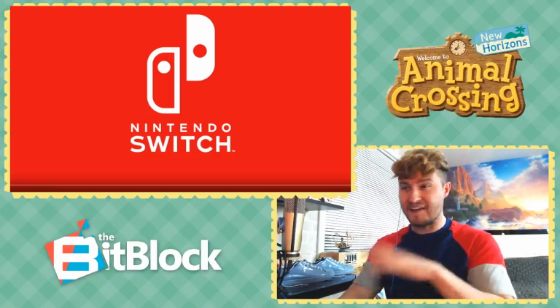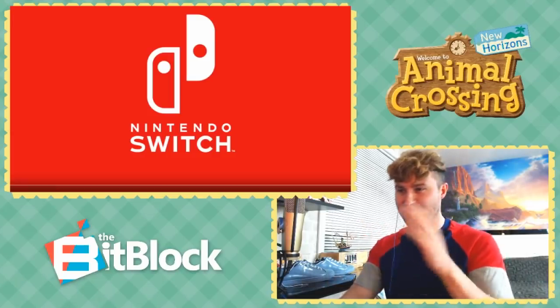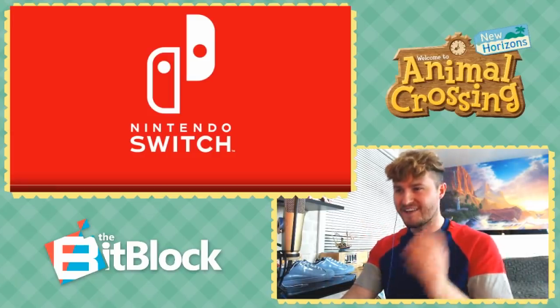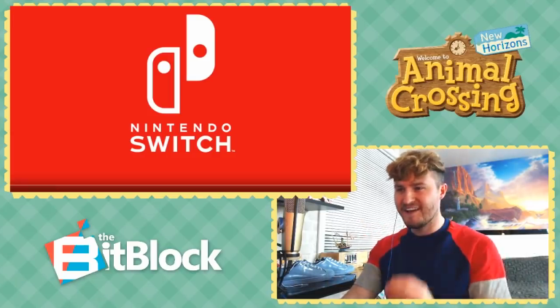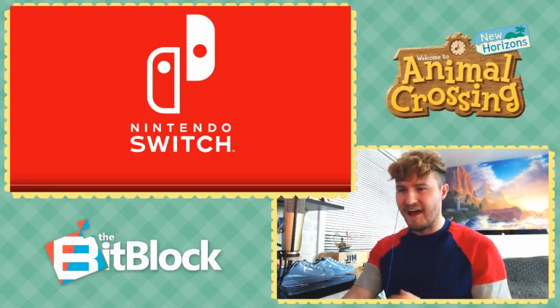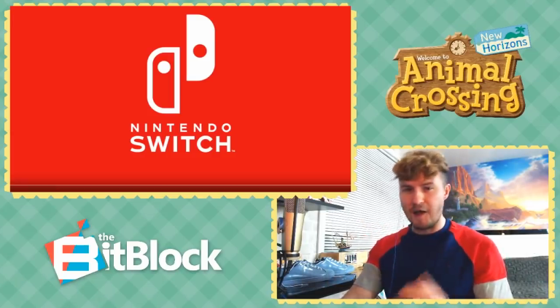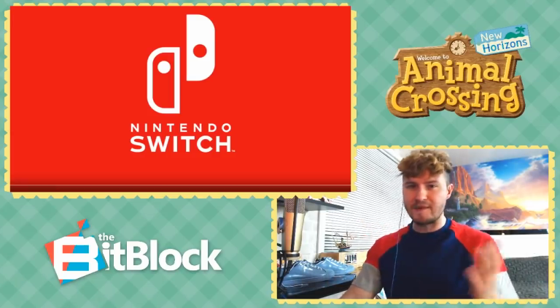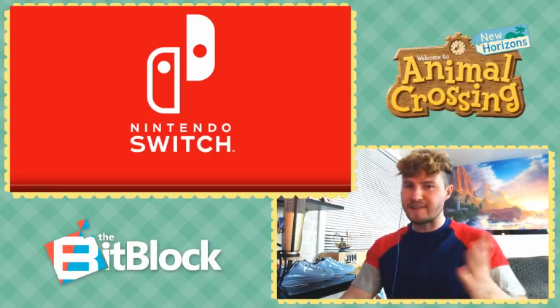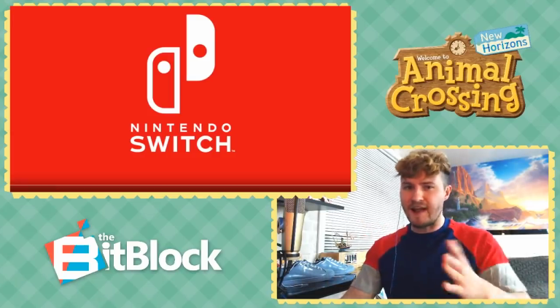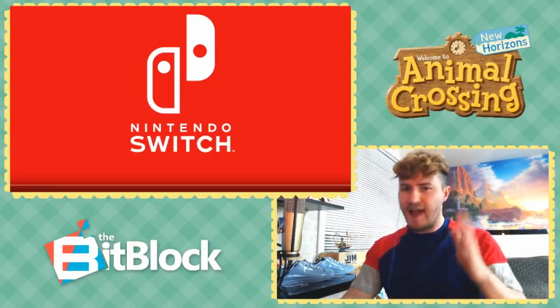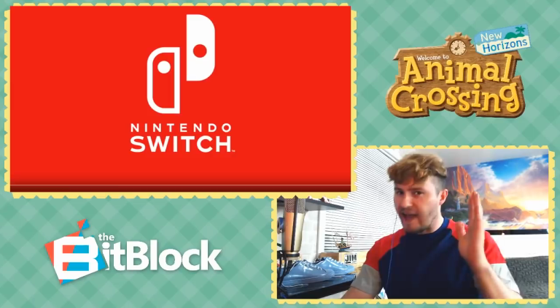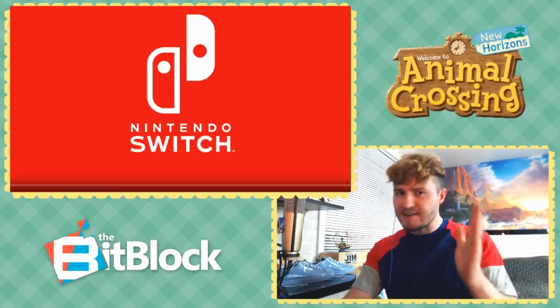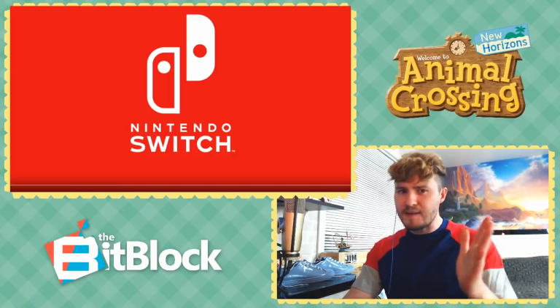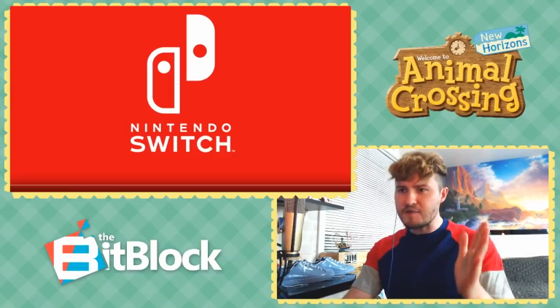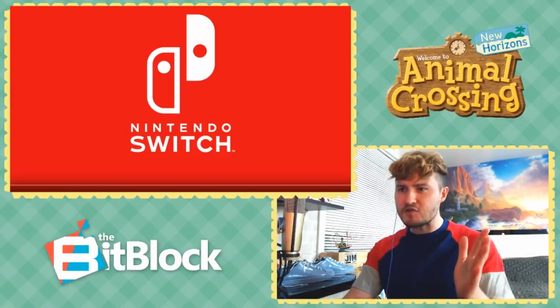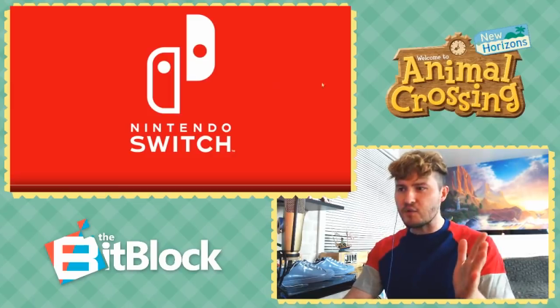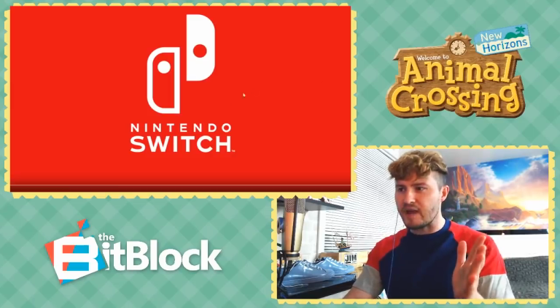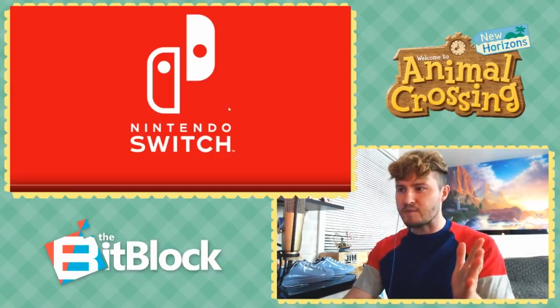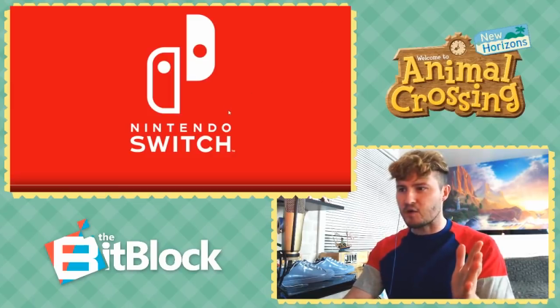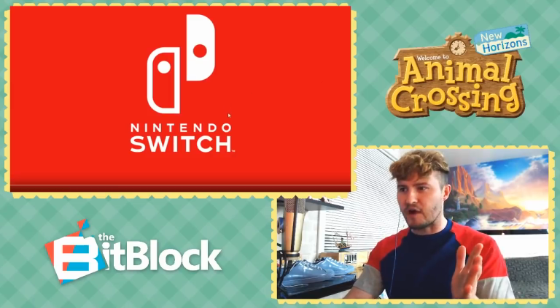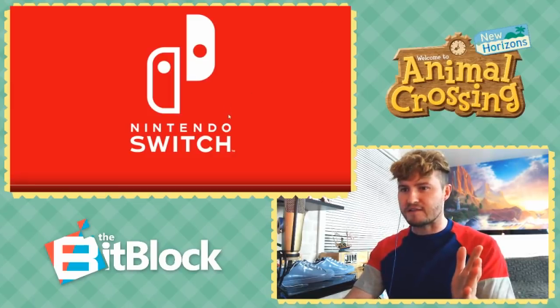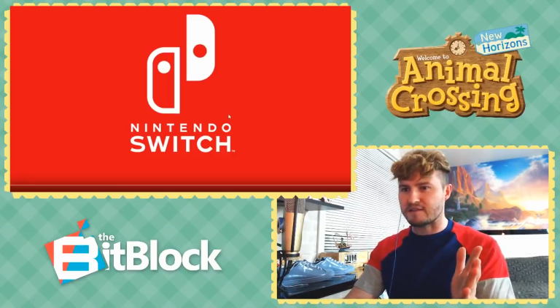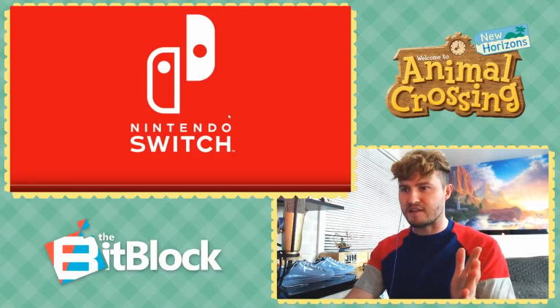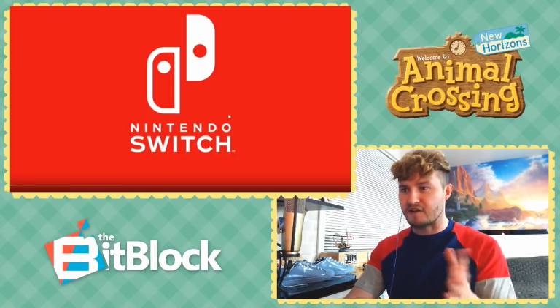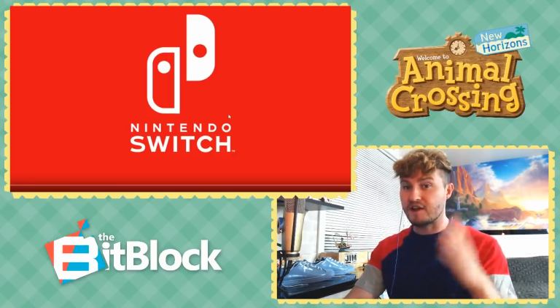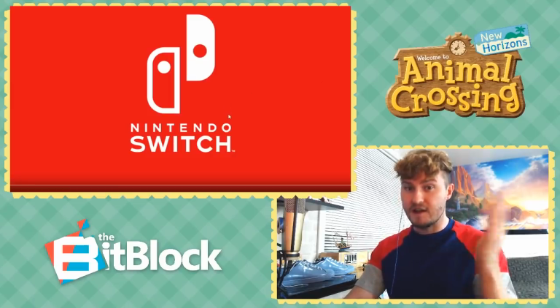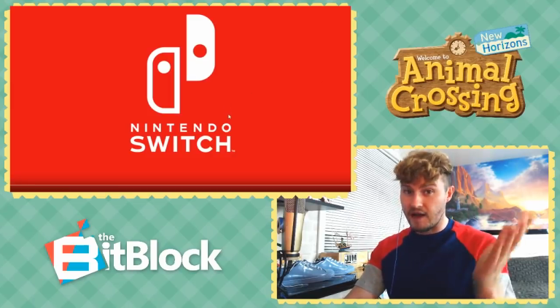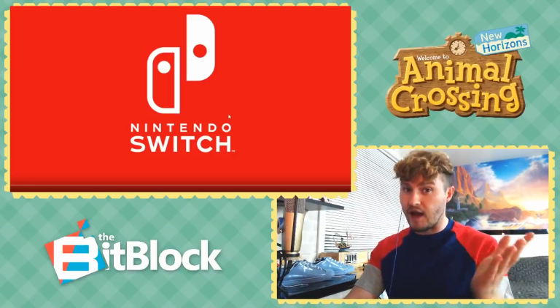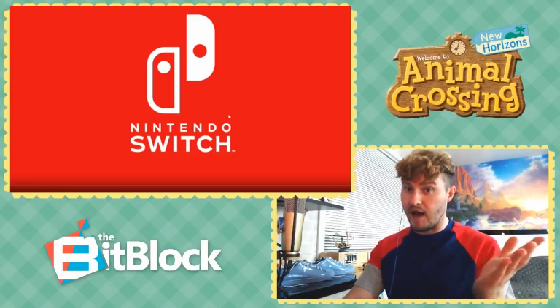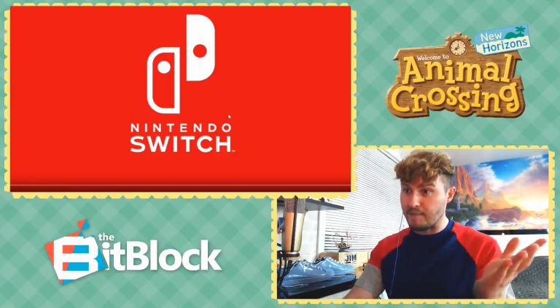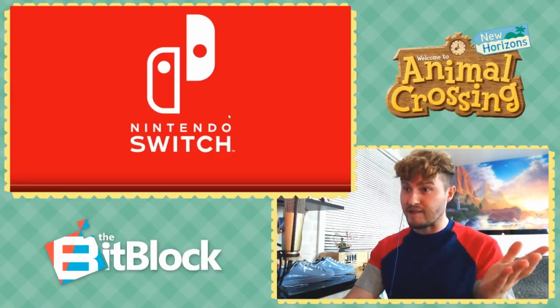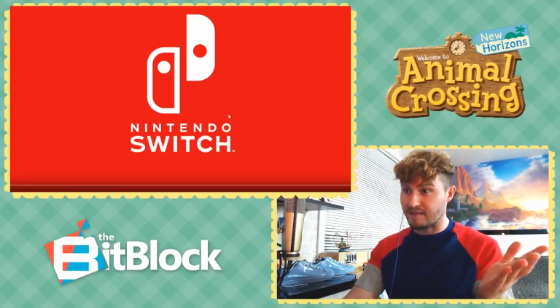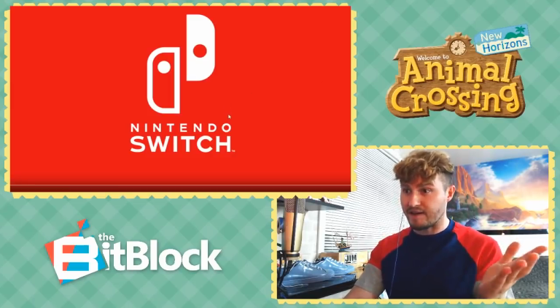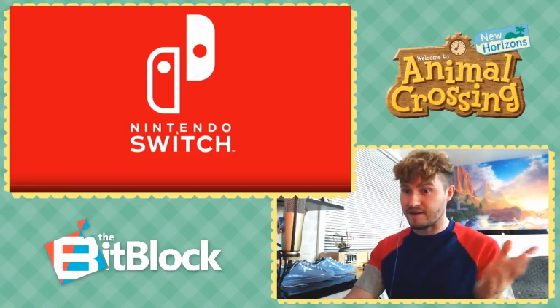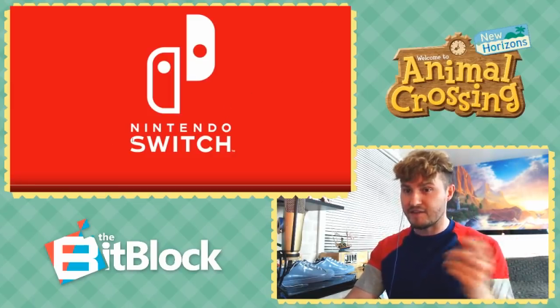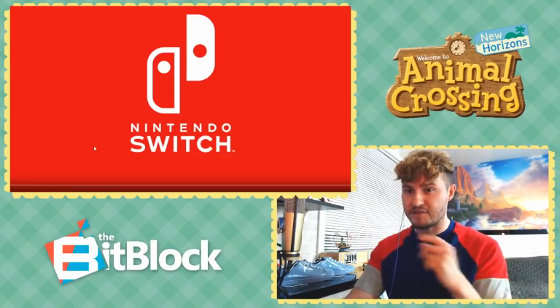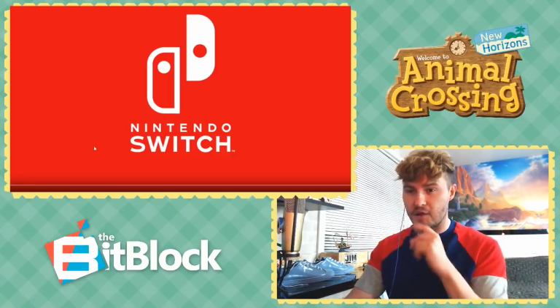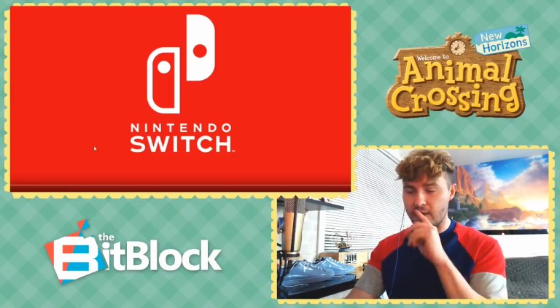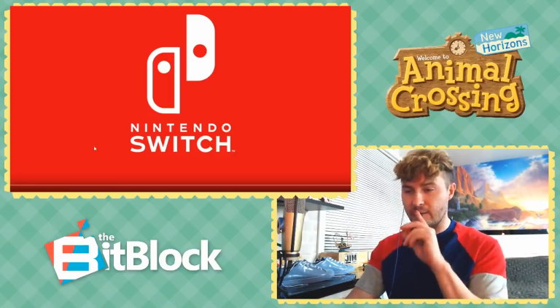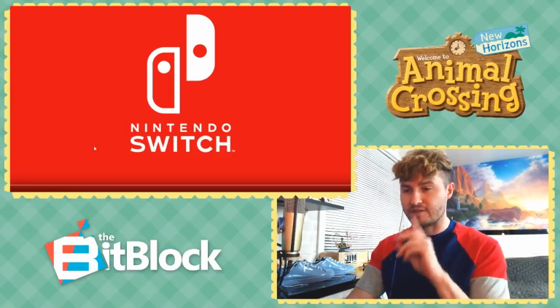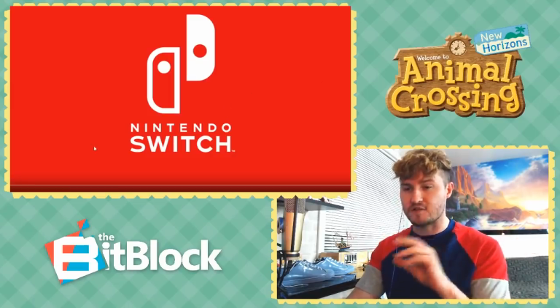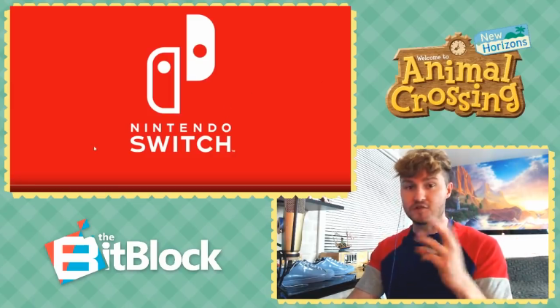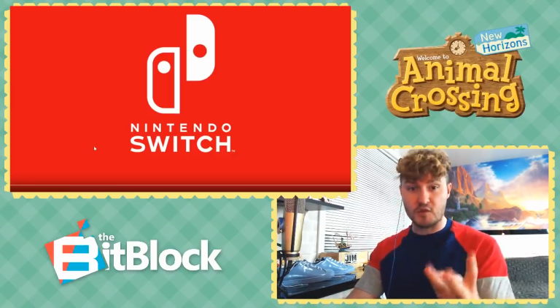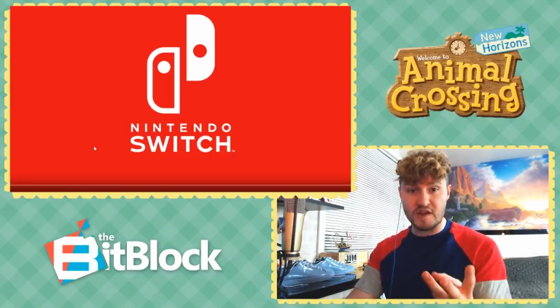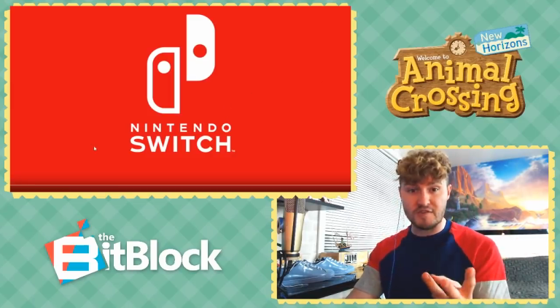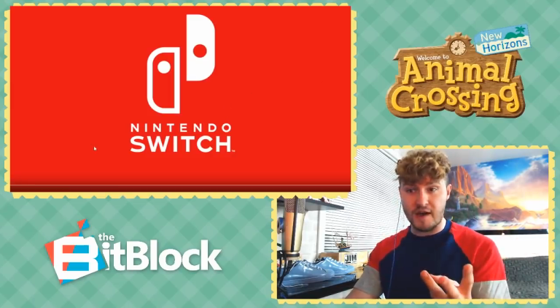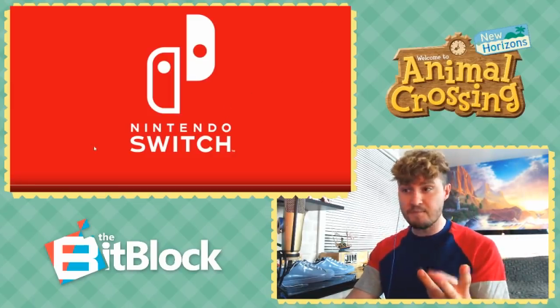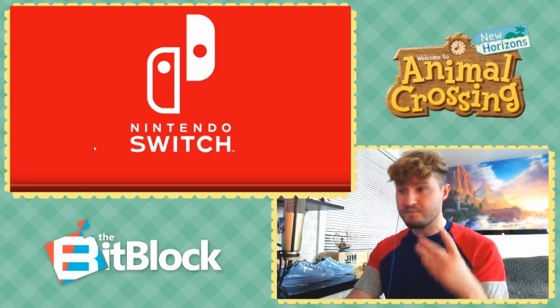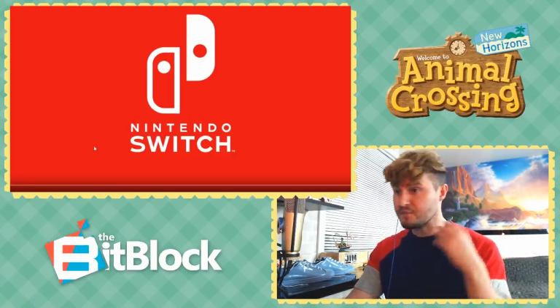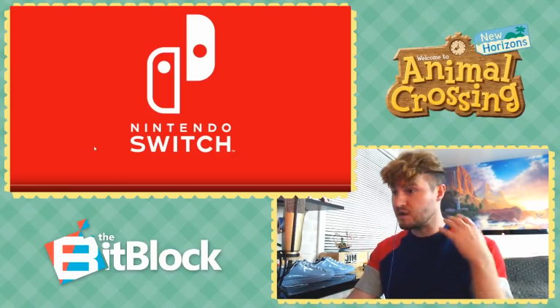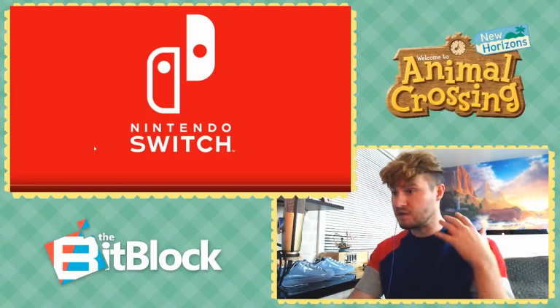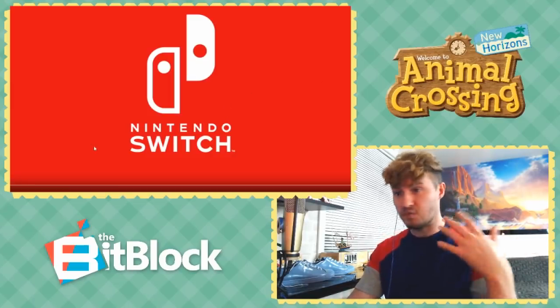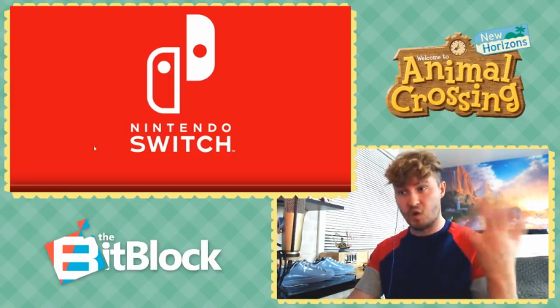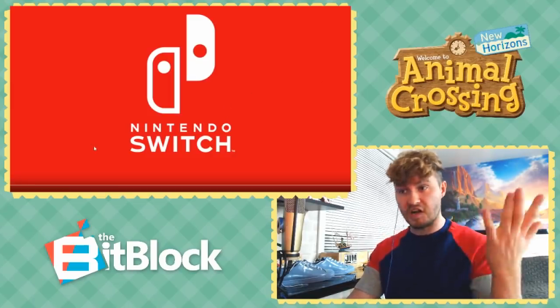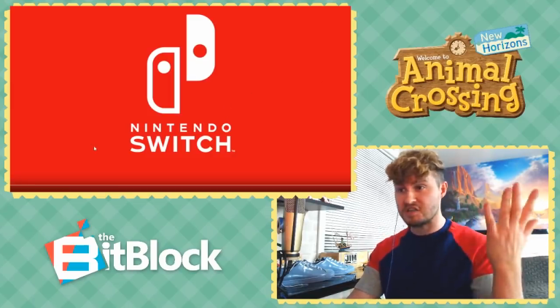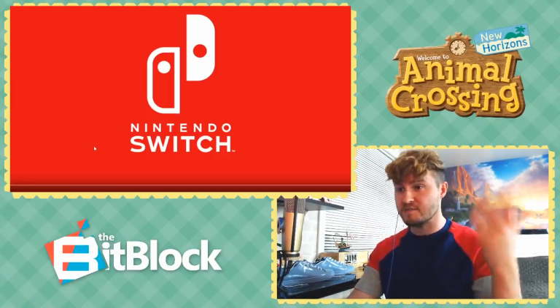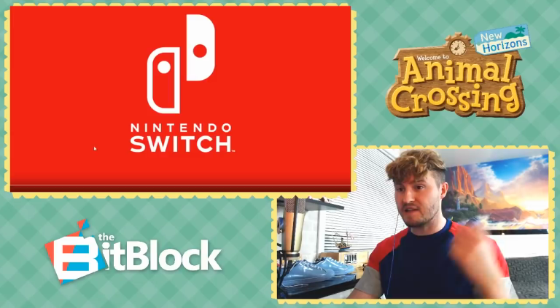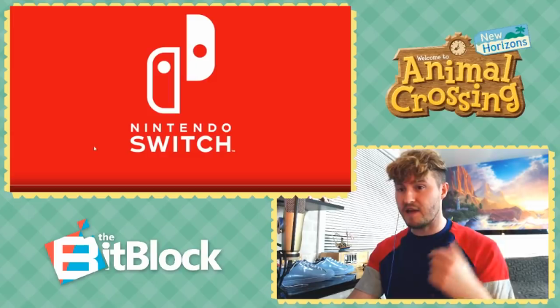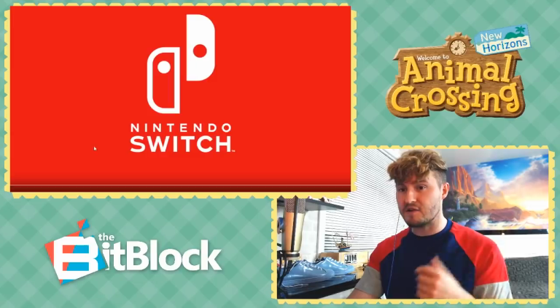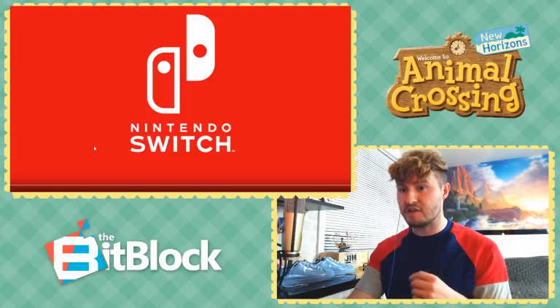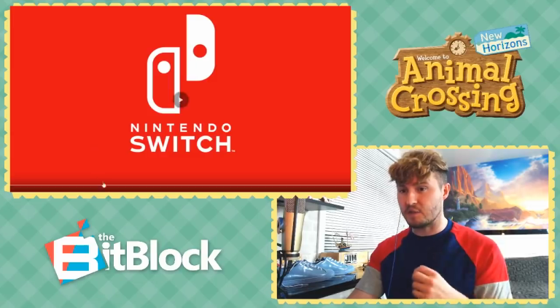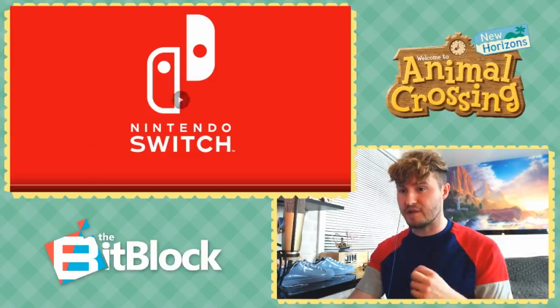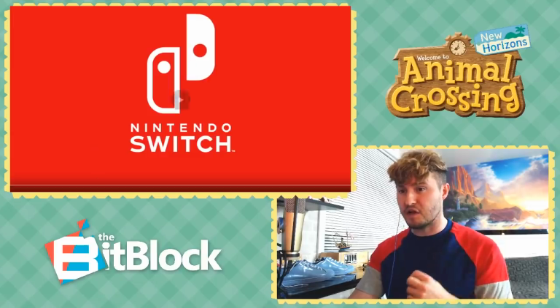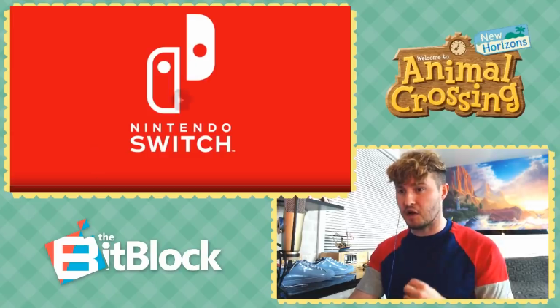Anytime there's new Animal Crossing stuff, I'm excited. There's three of them. We're watching them together. Here we go.